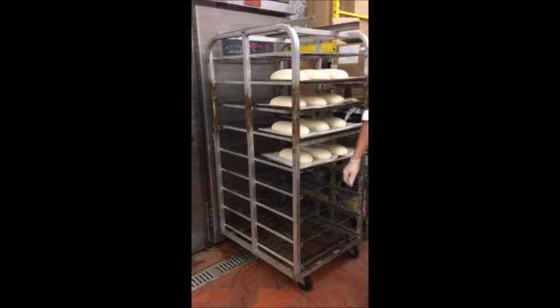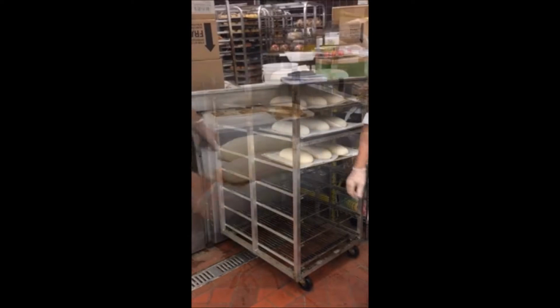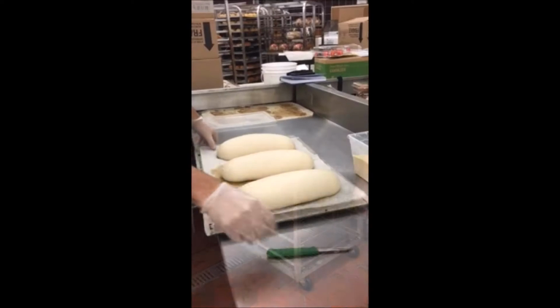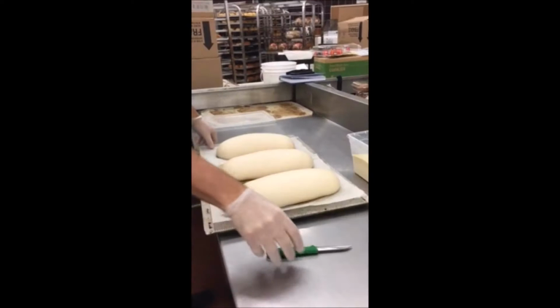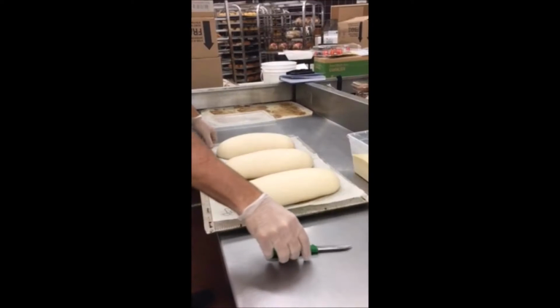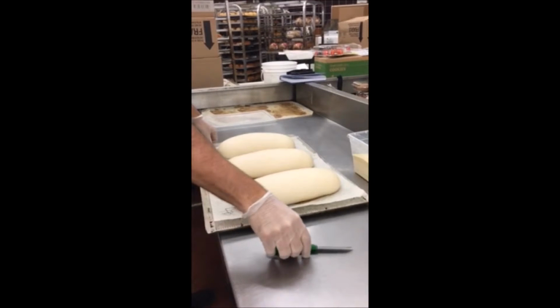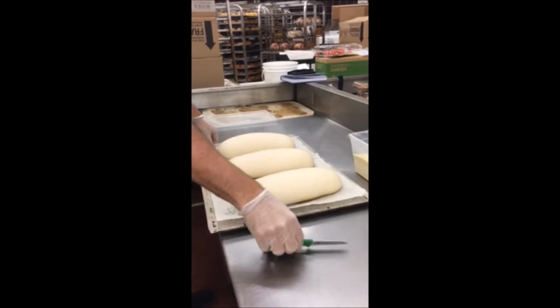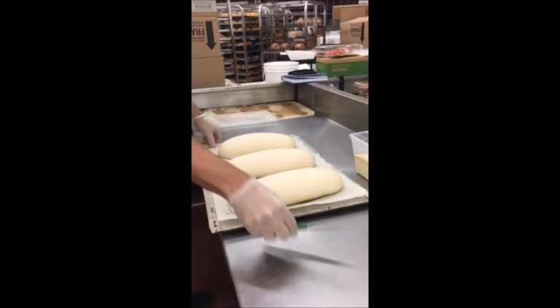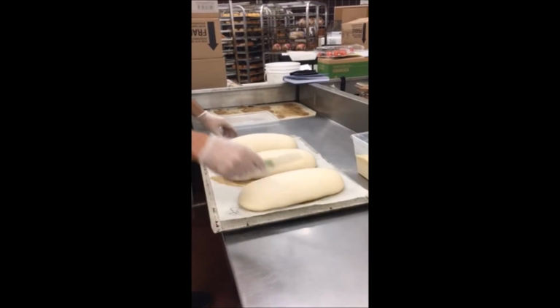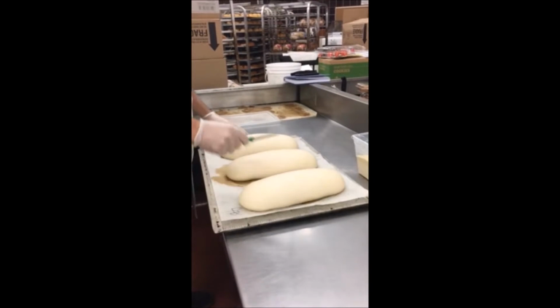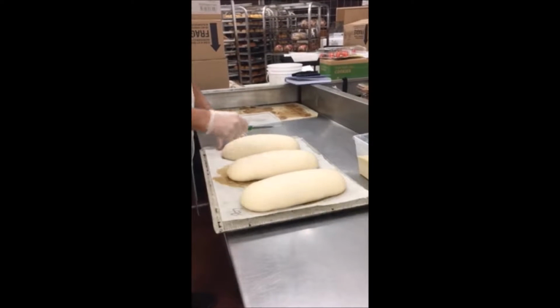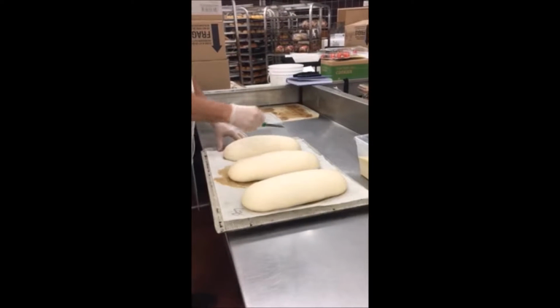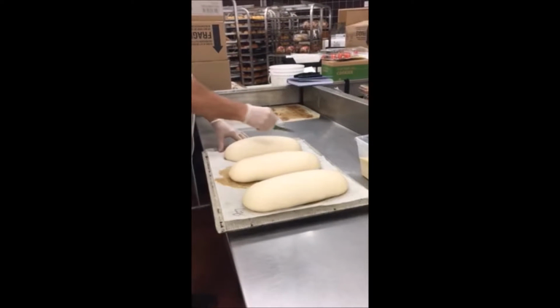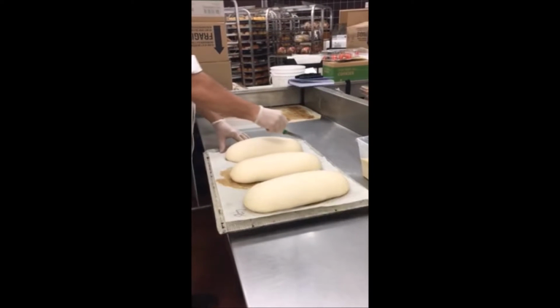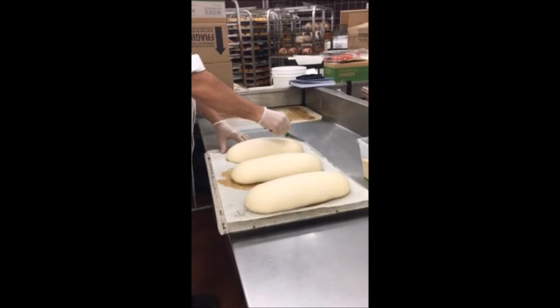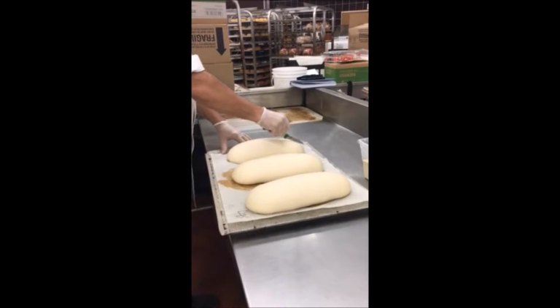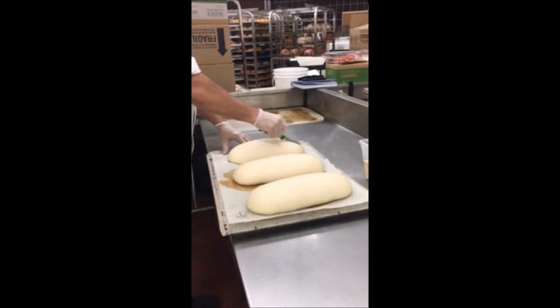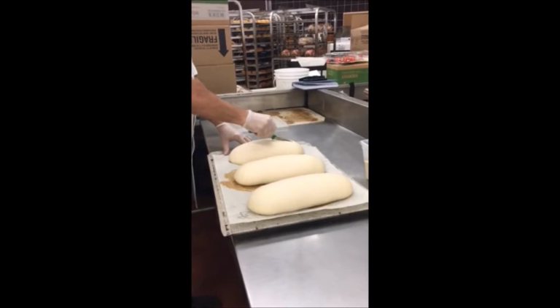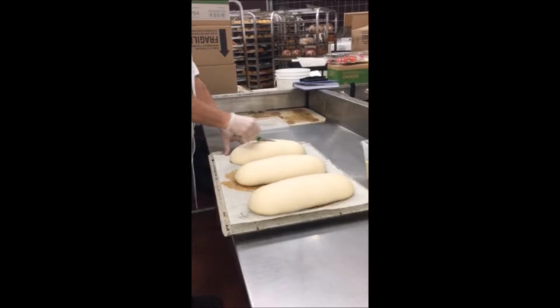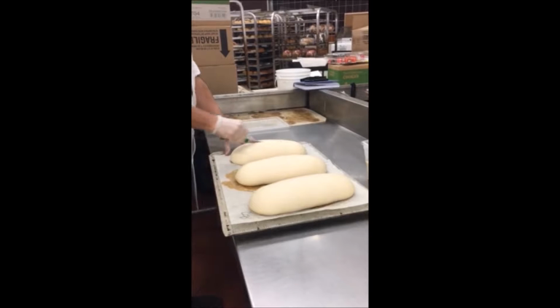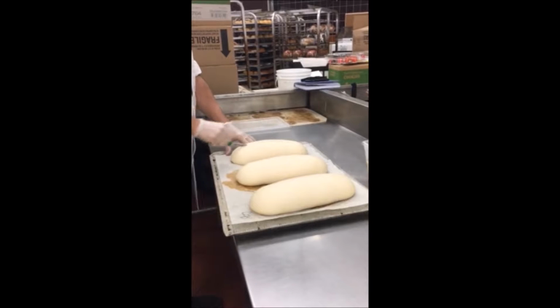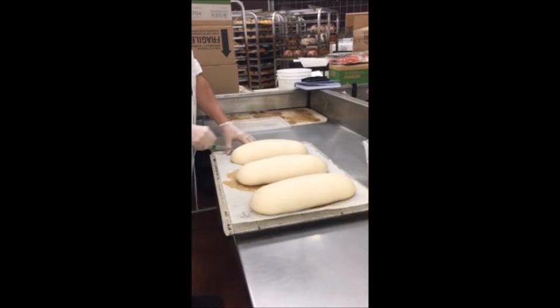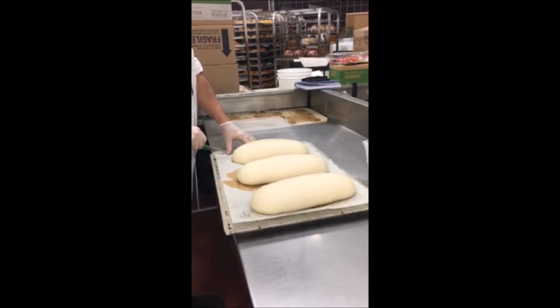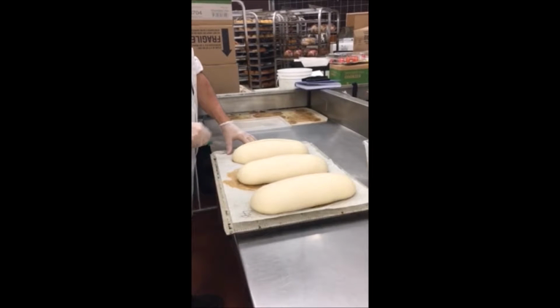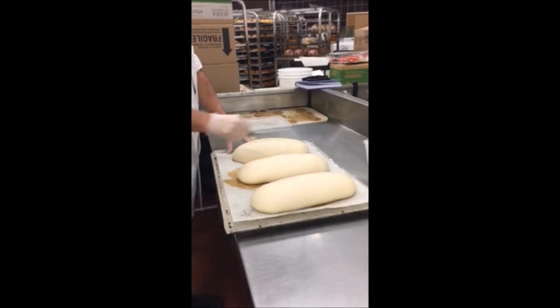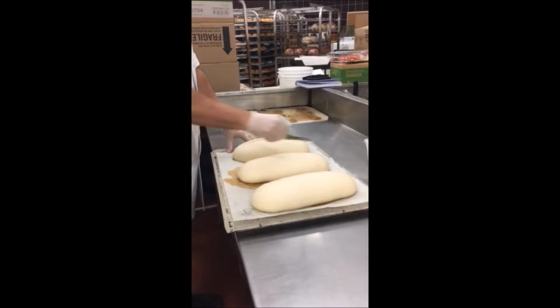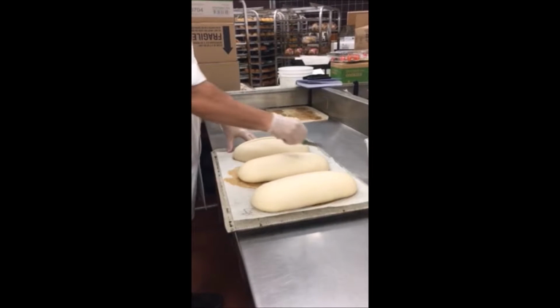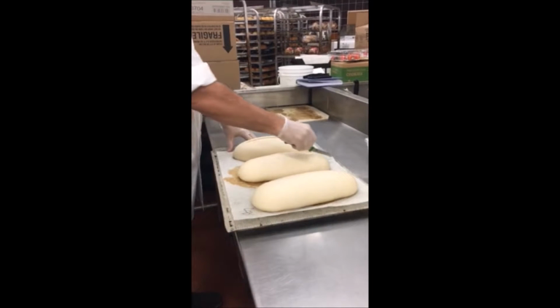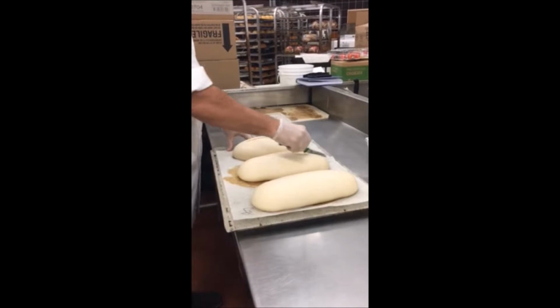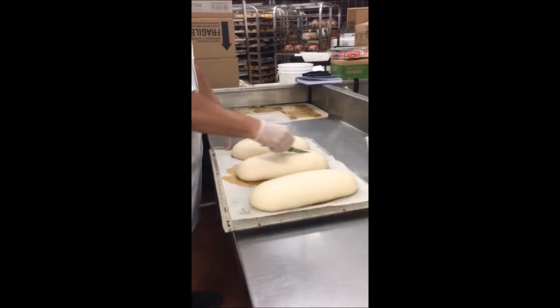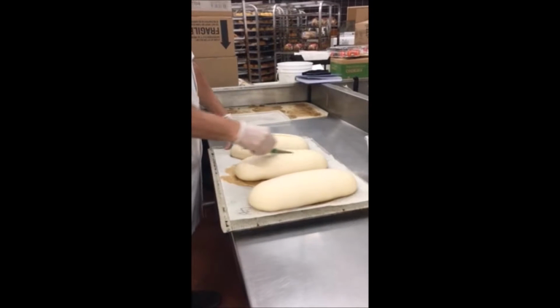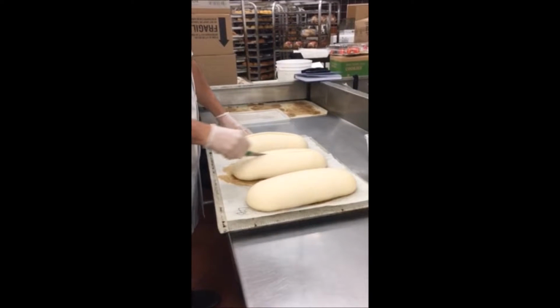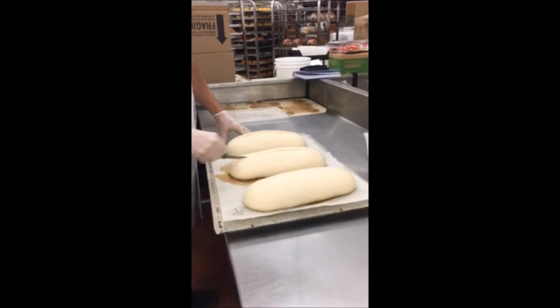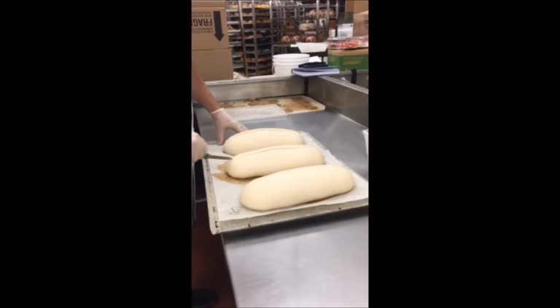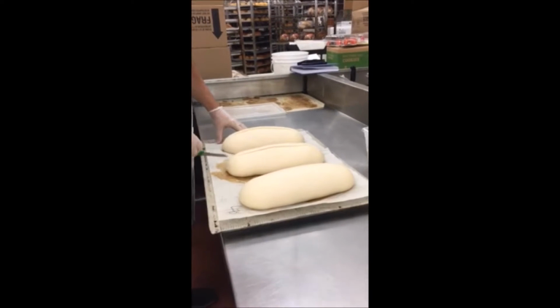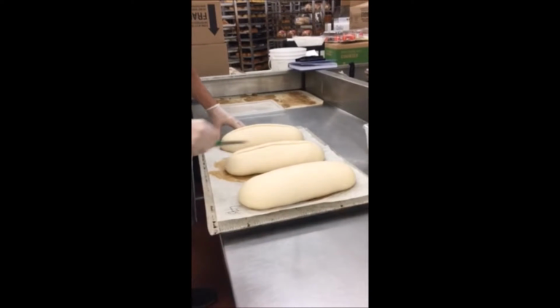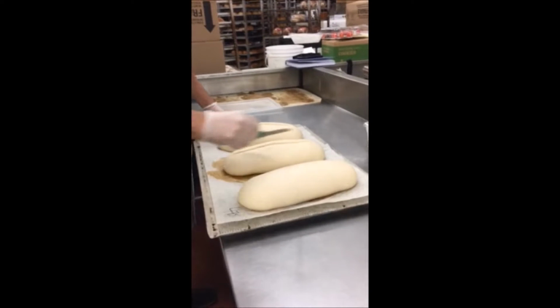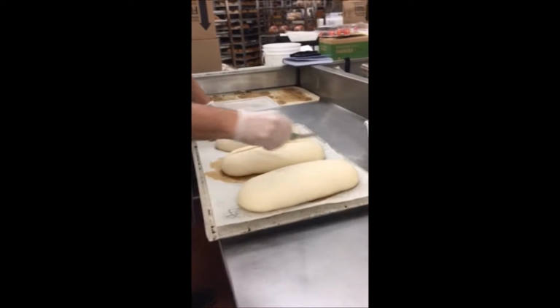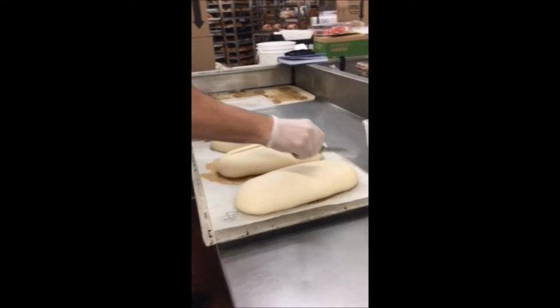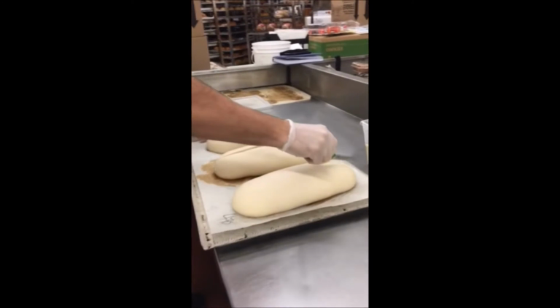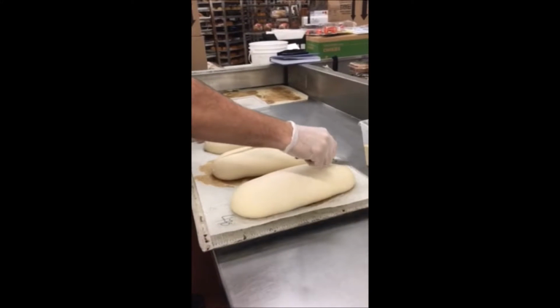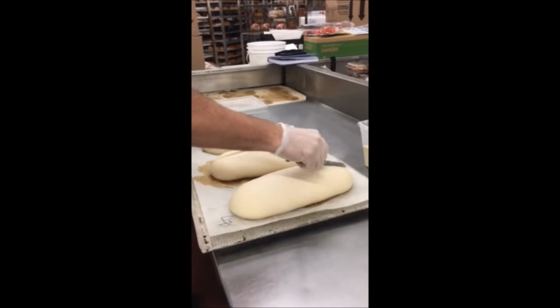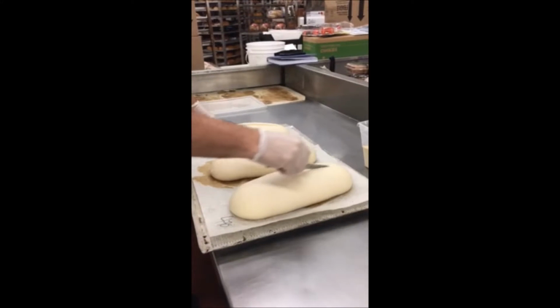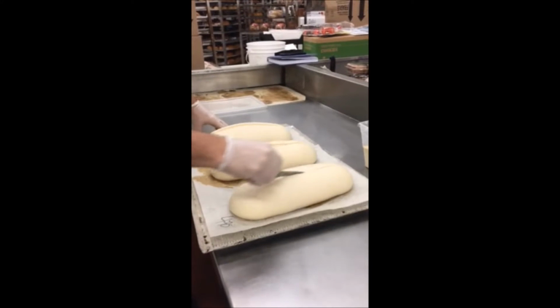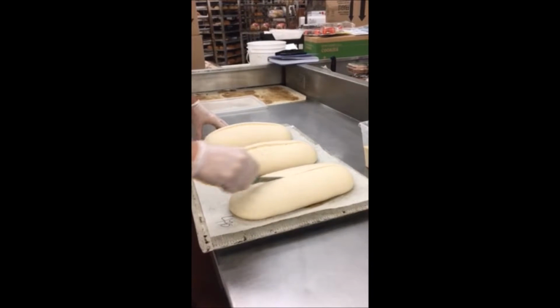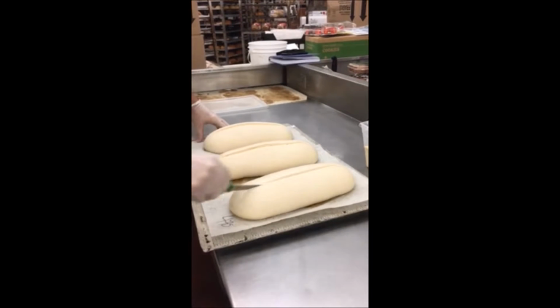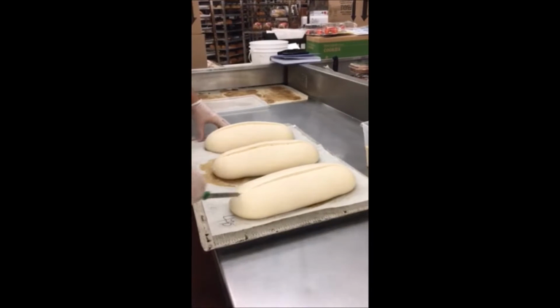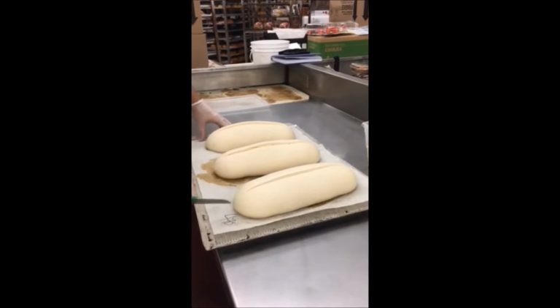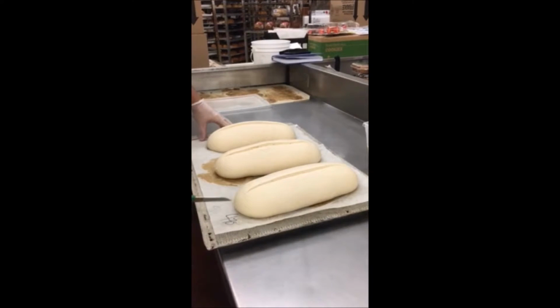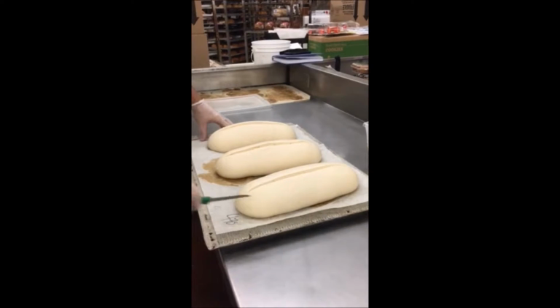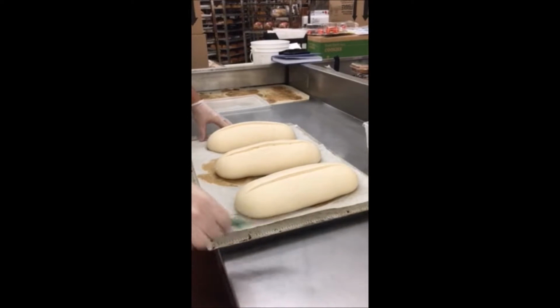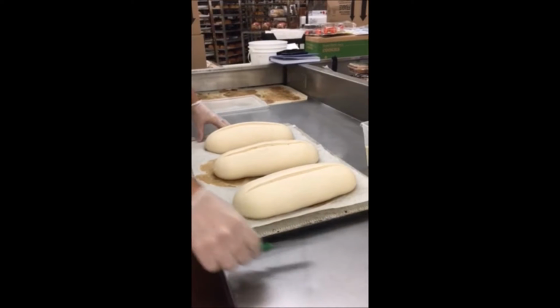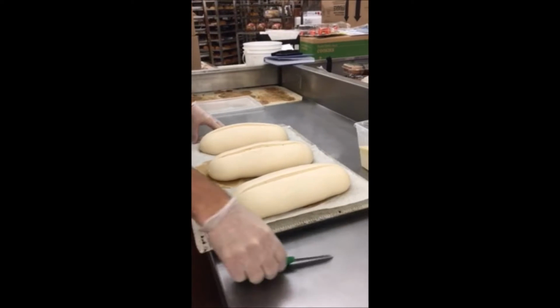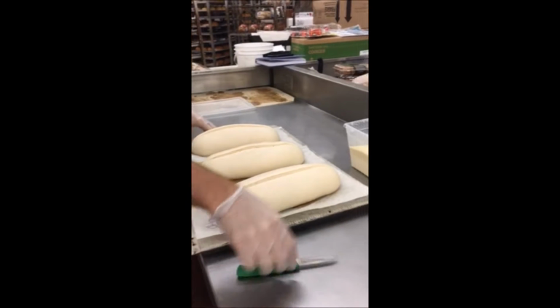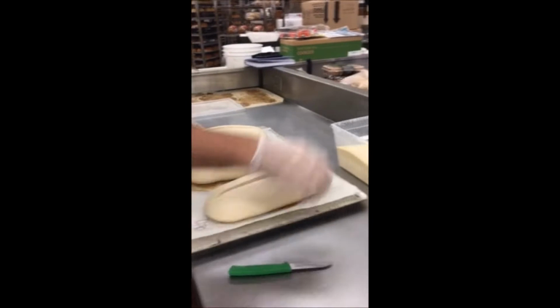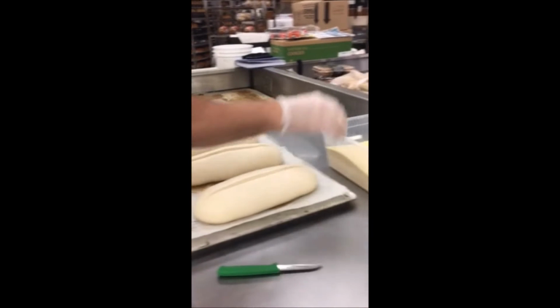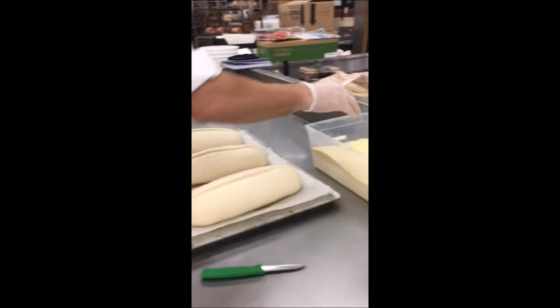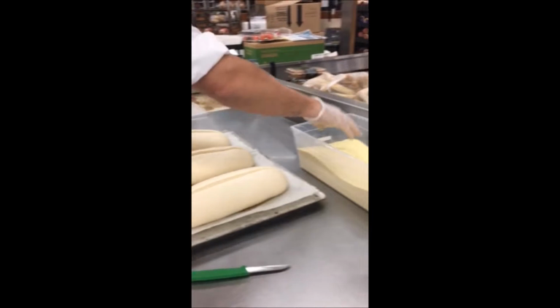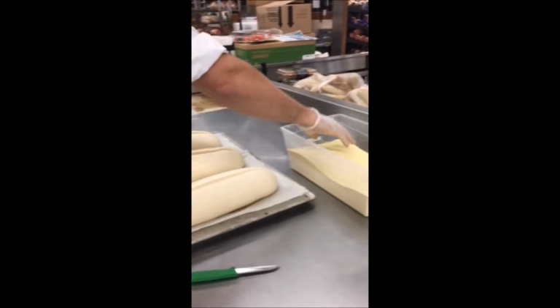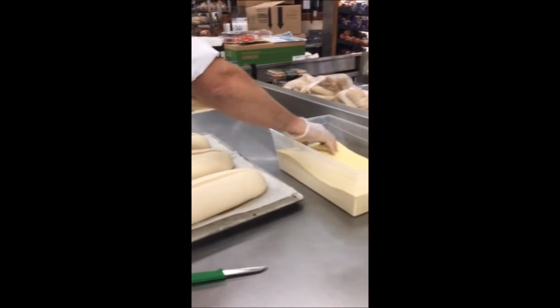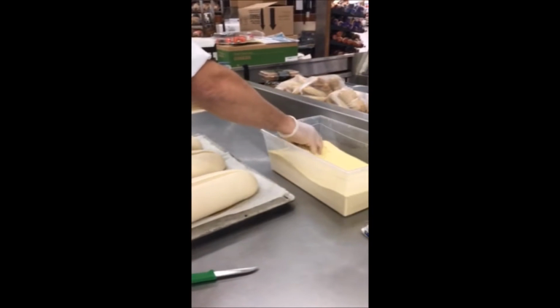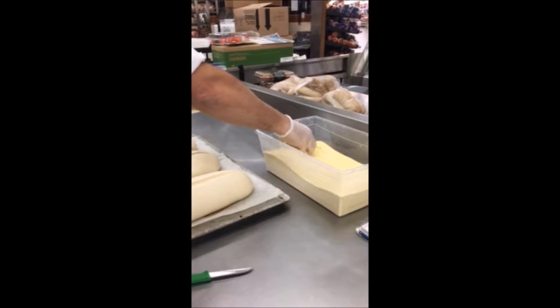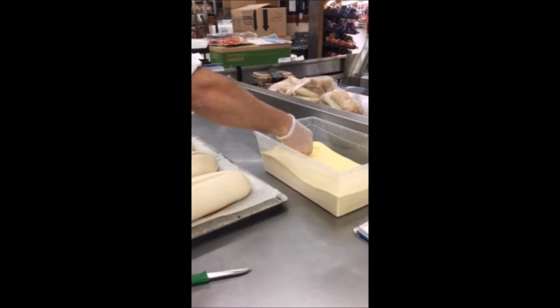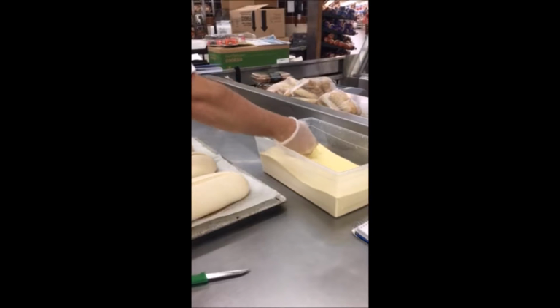Using a sharp knife, we're now ready to score the dough. We're going to cut once across the width from end to end, no more than half an inch deep.